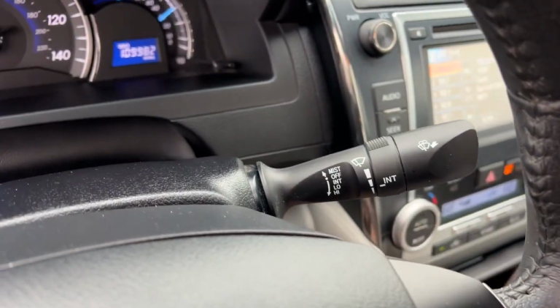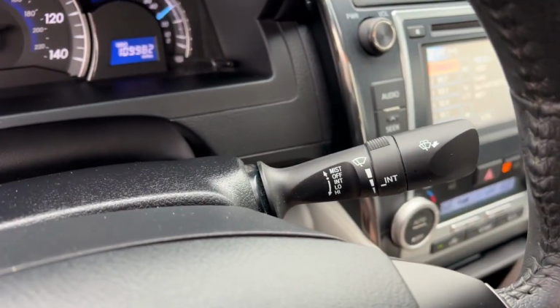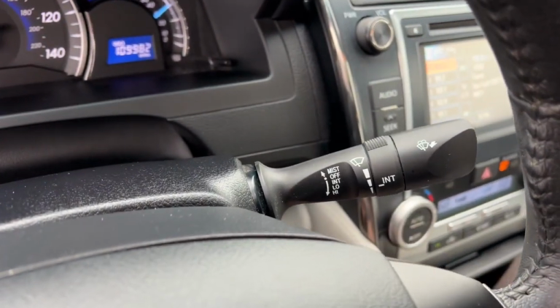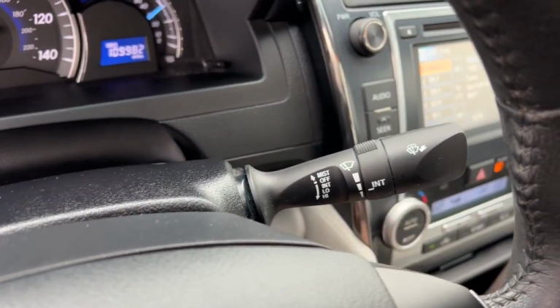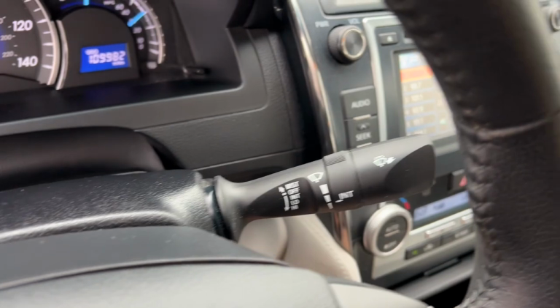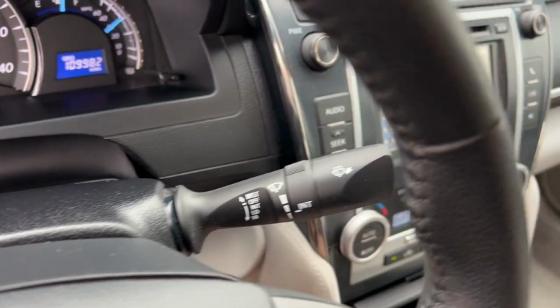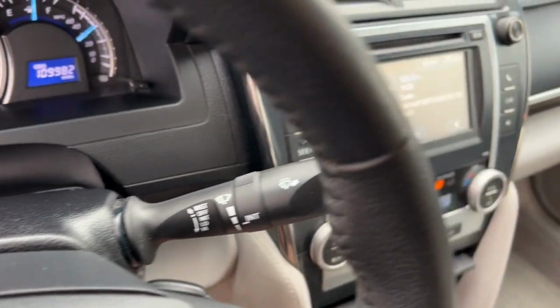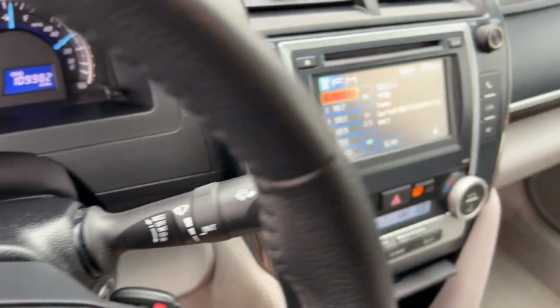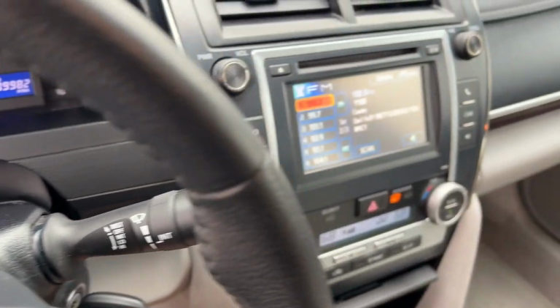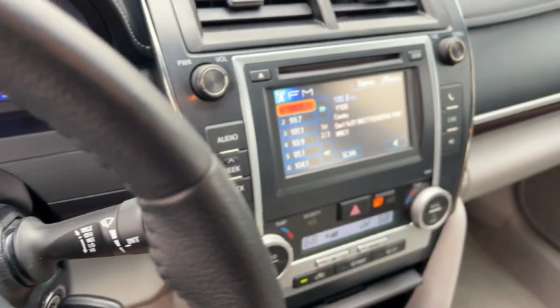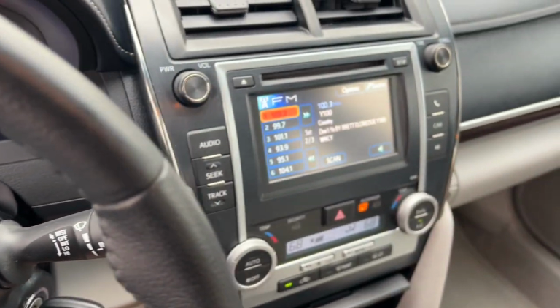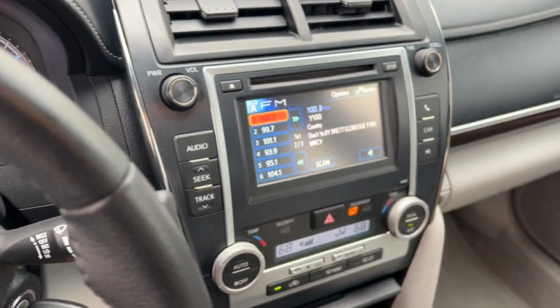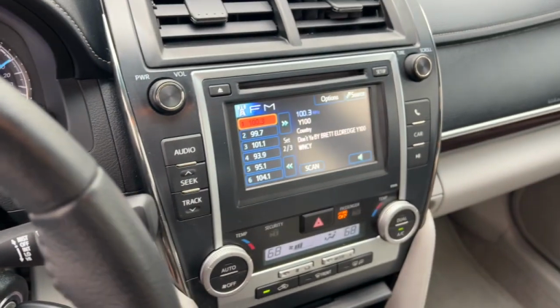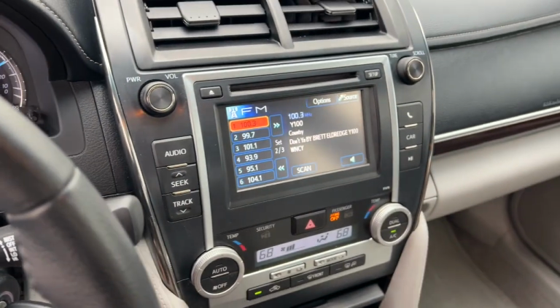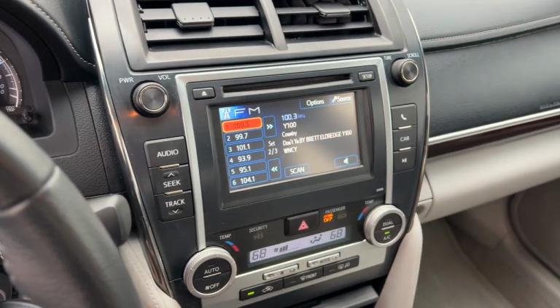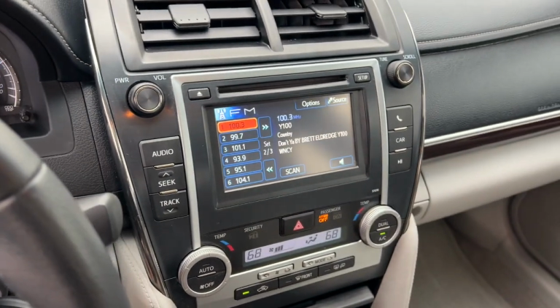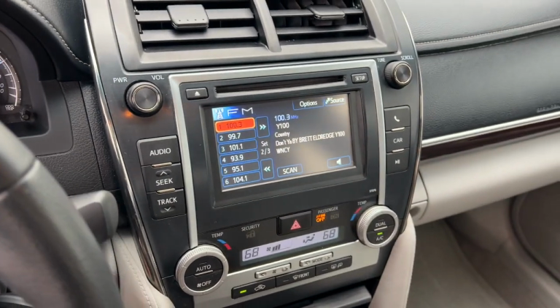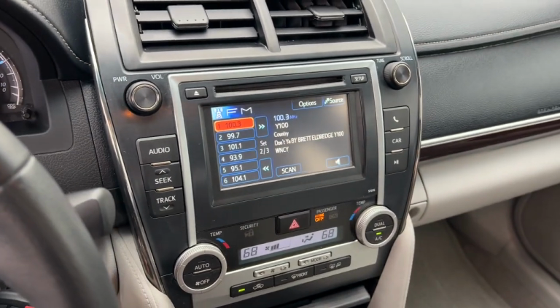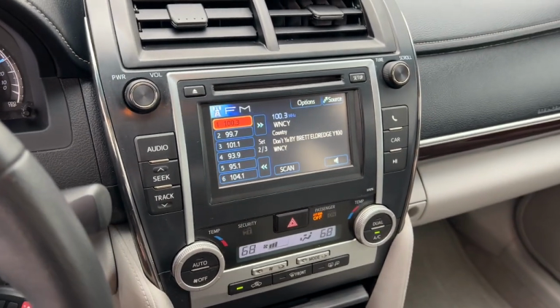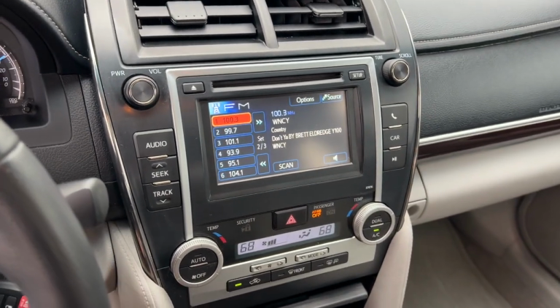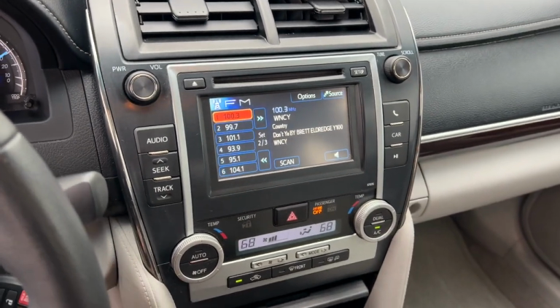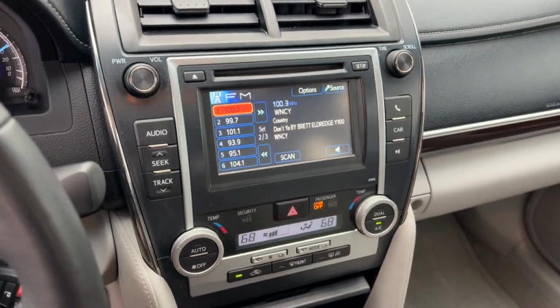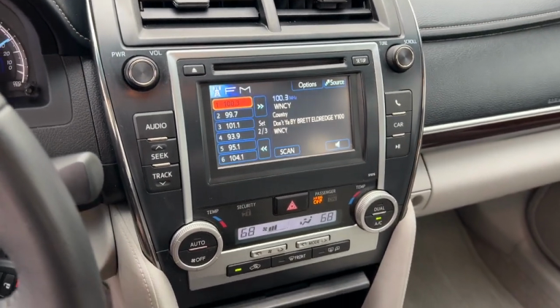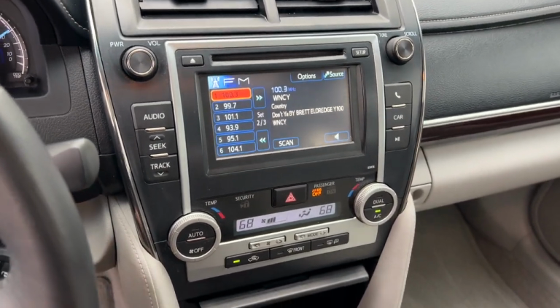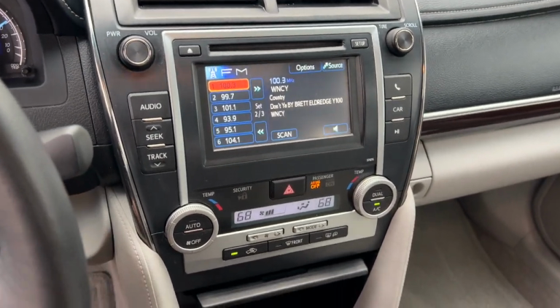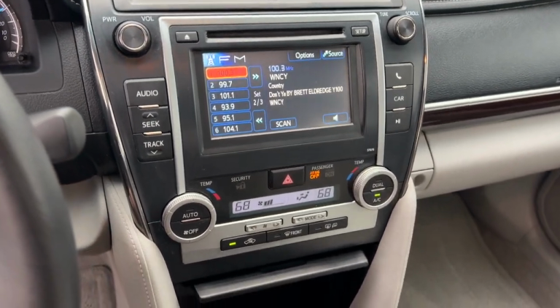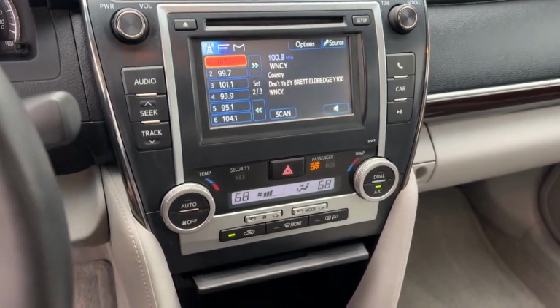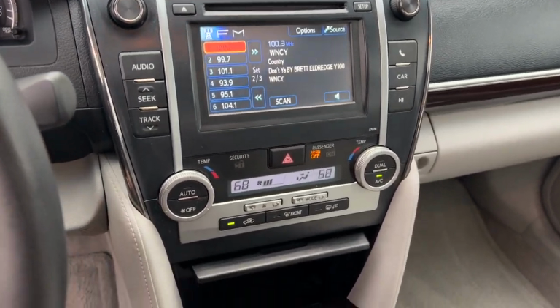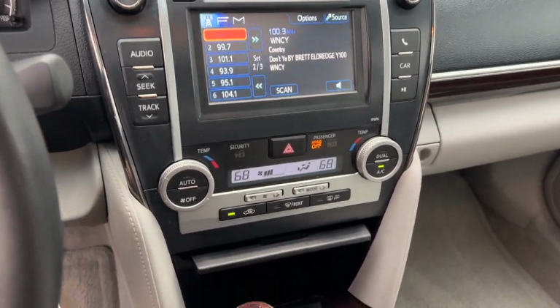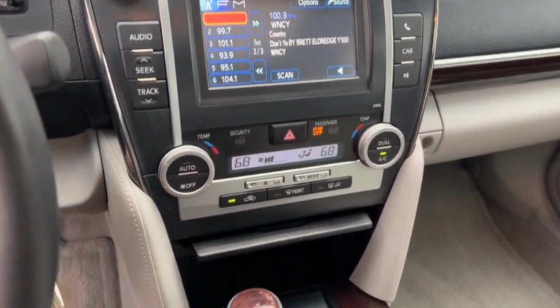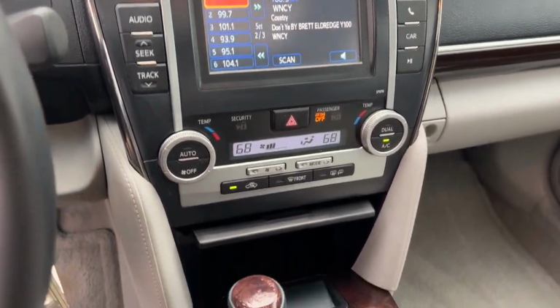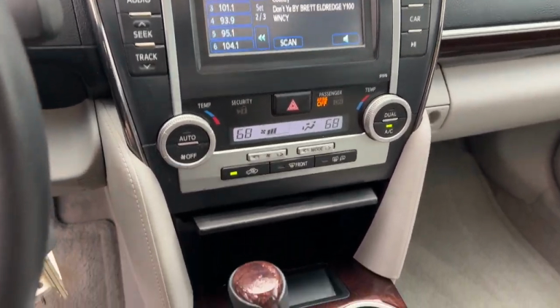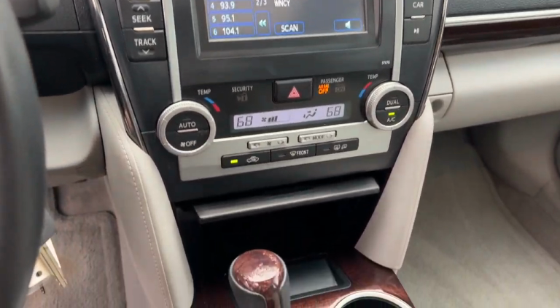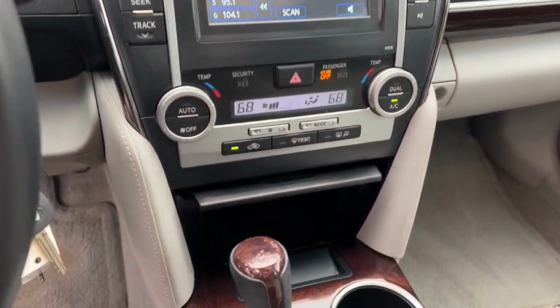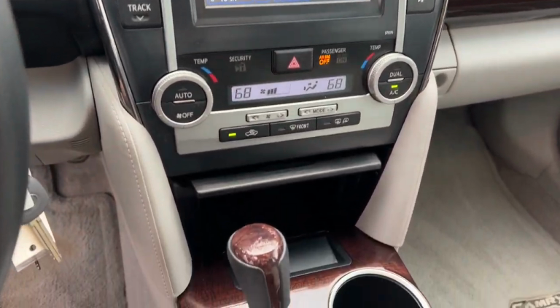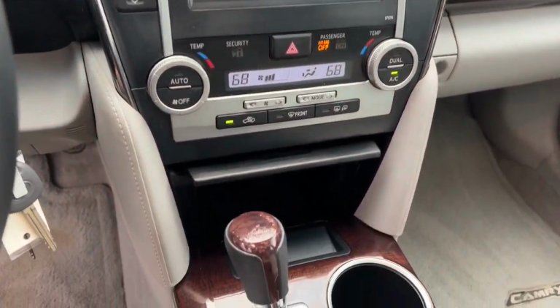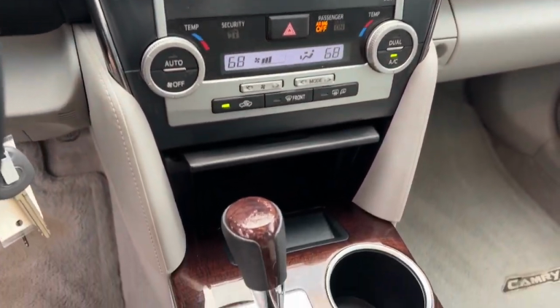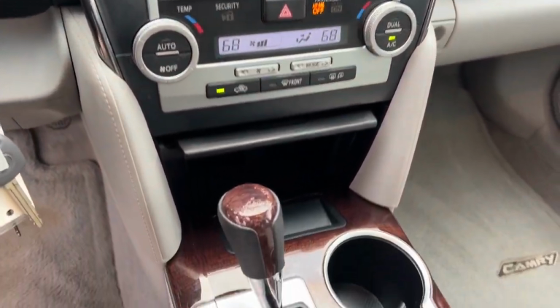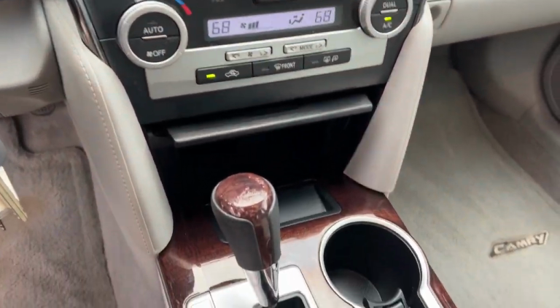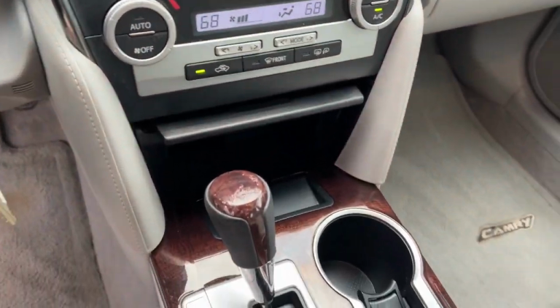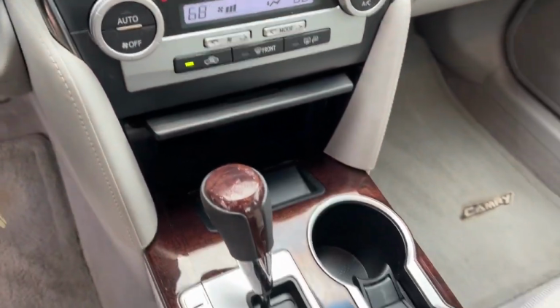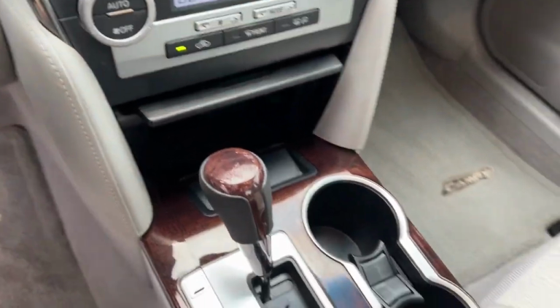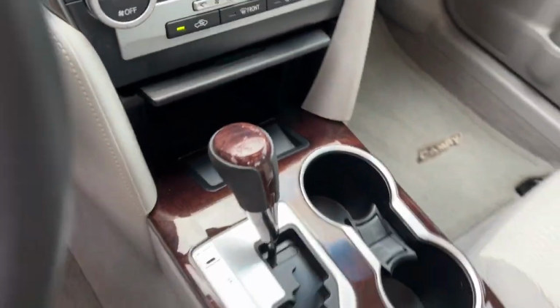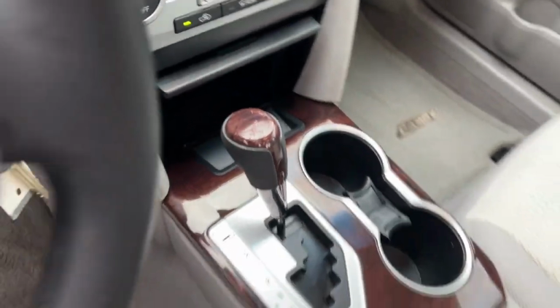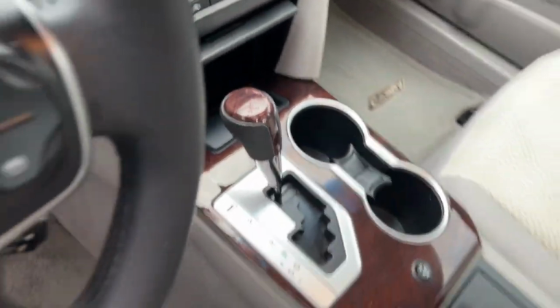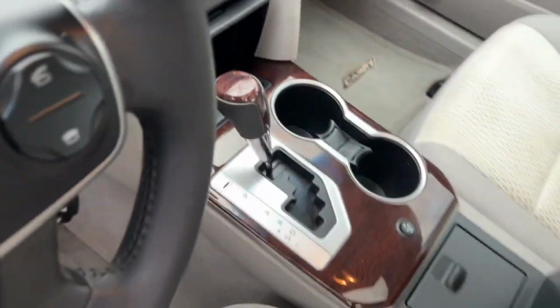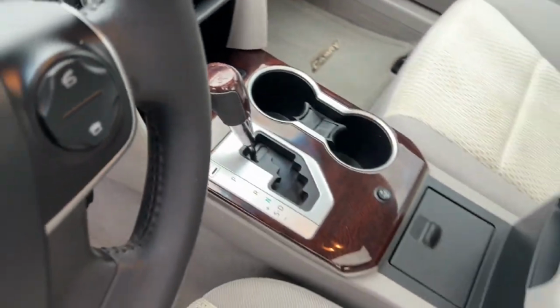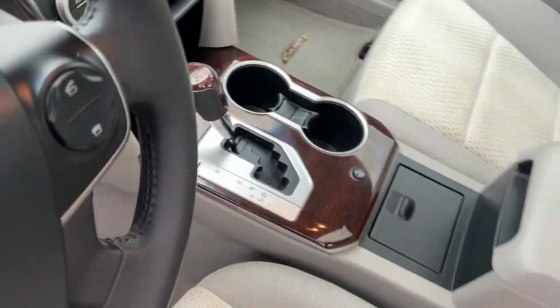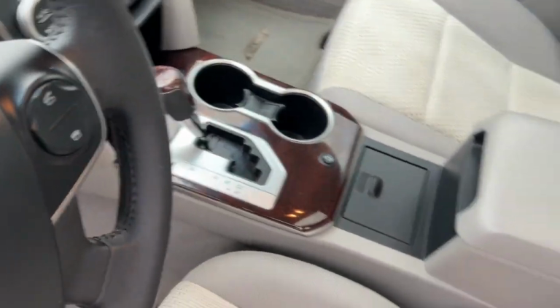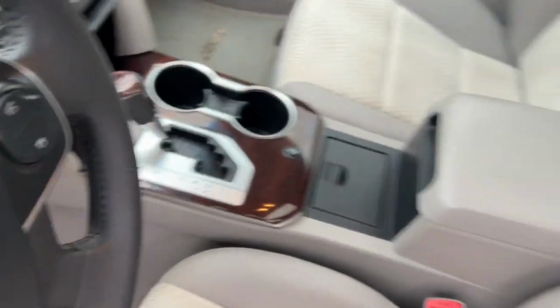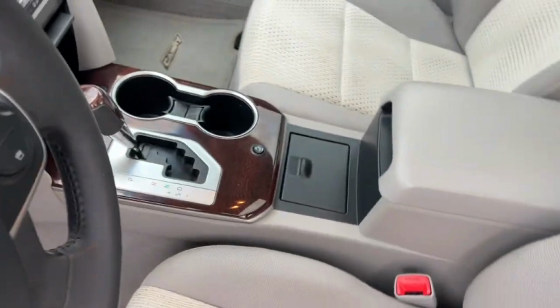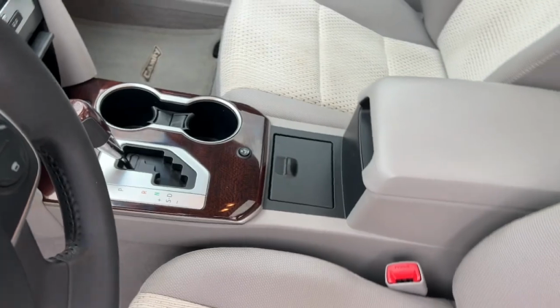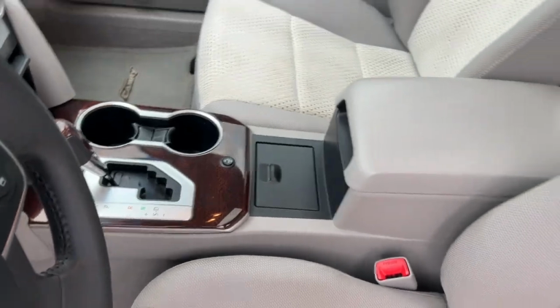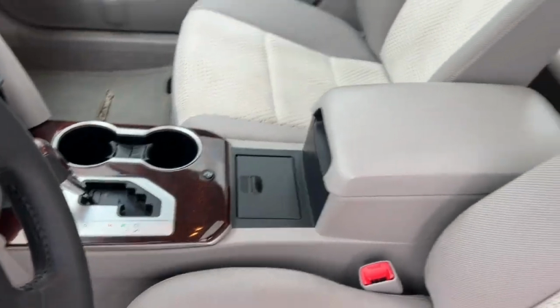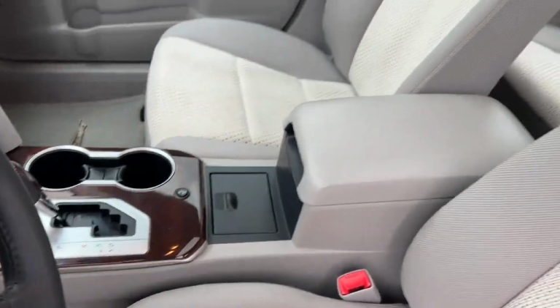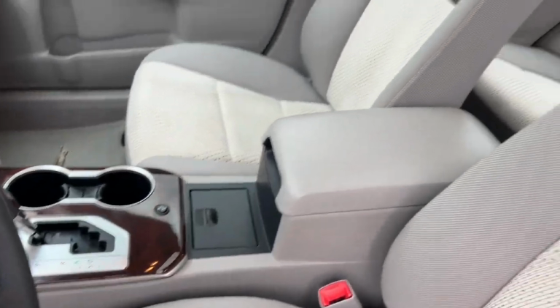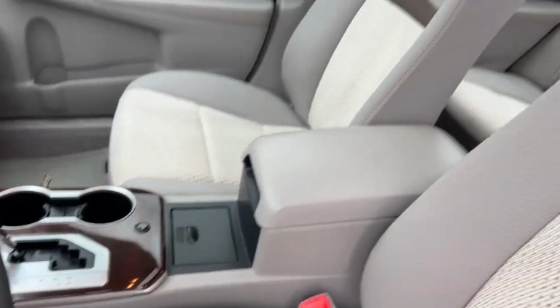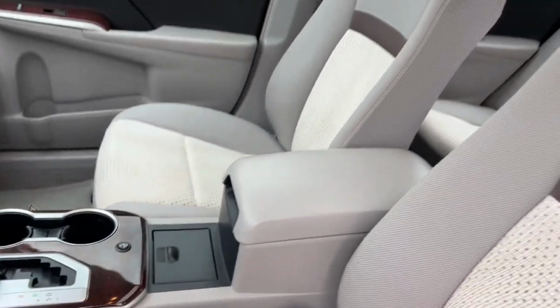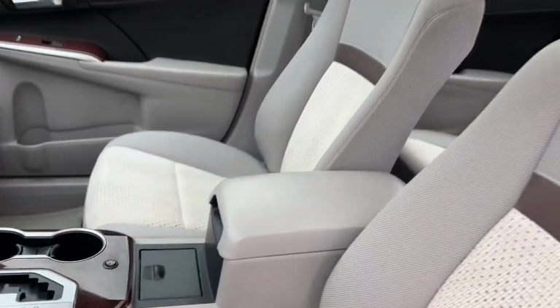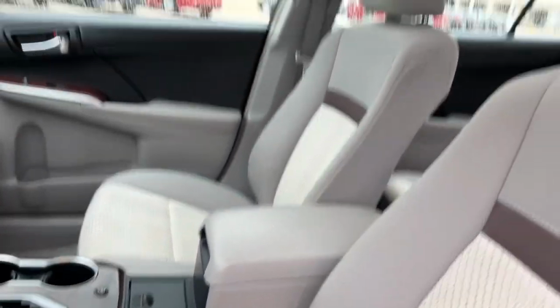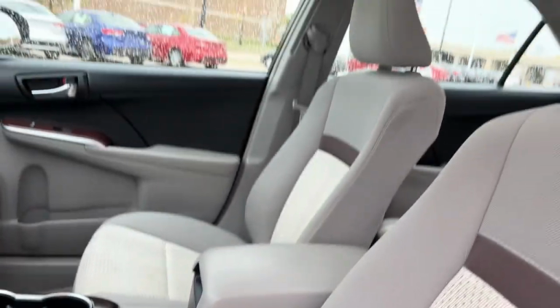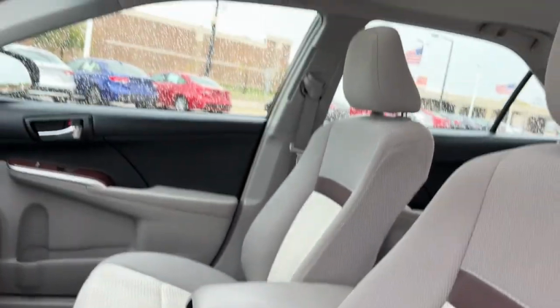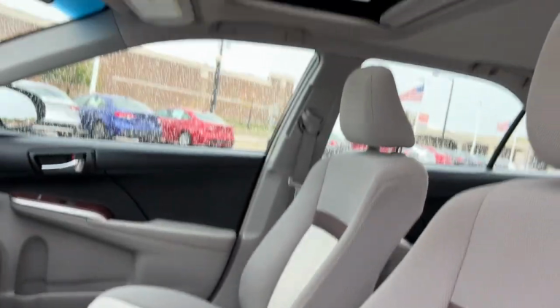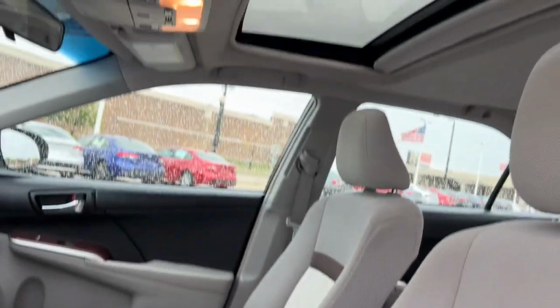Aluminum wheels, steering wheel audio controls, rear spoiler, and leather steering wheel.